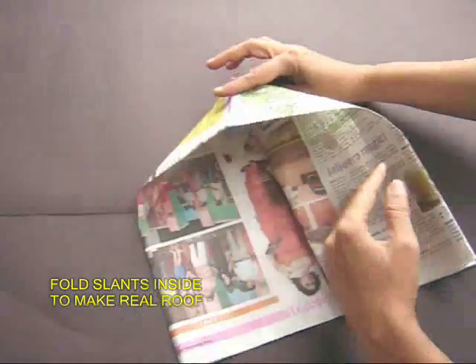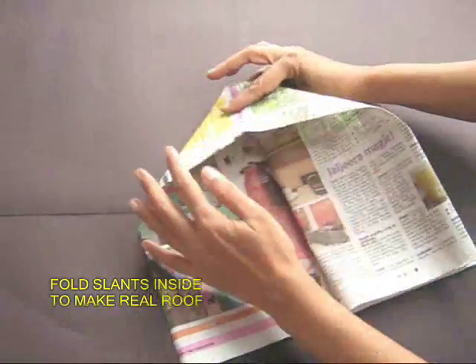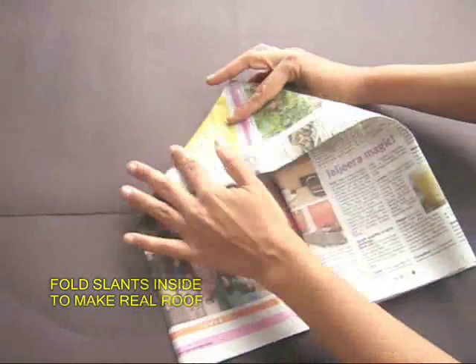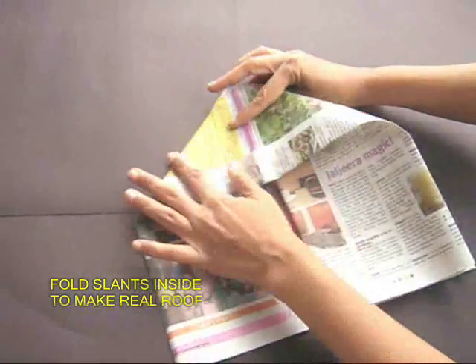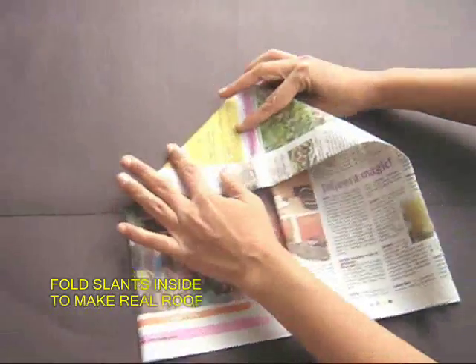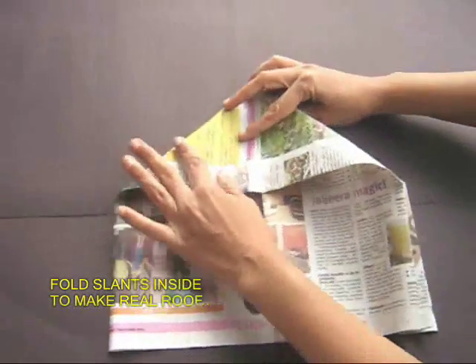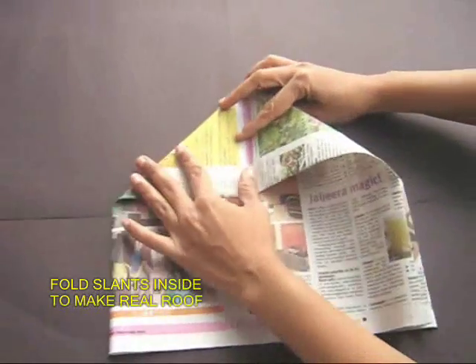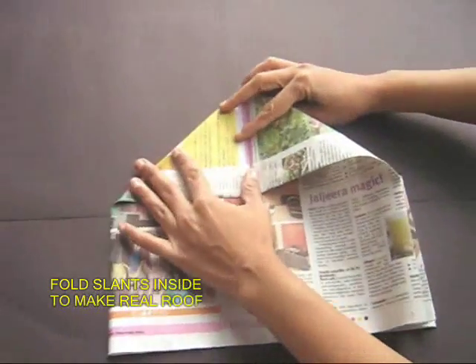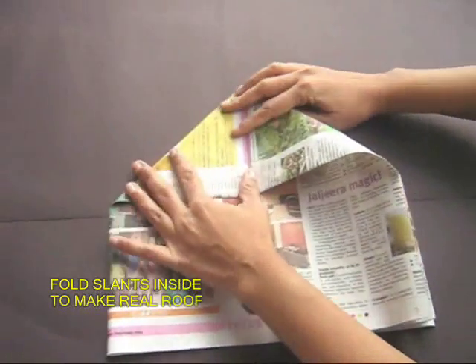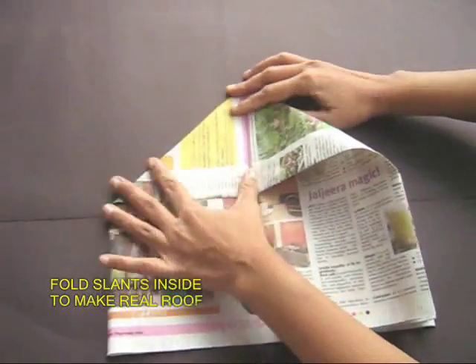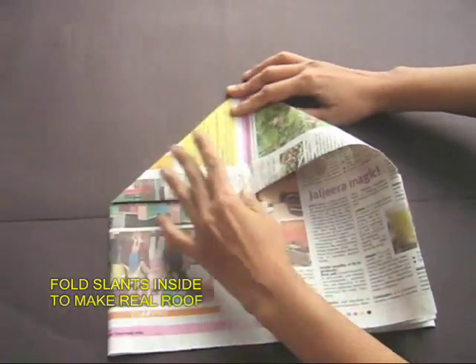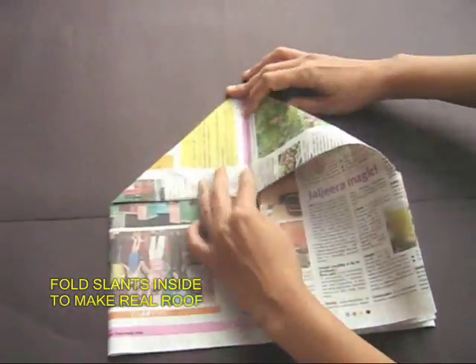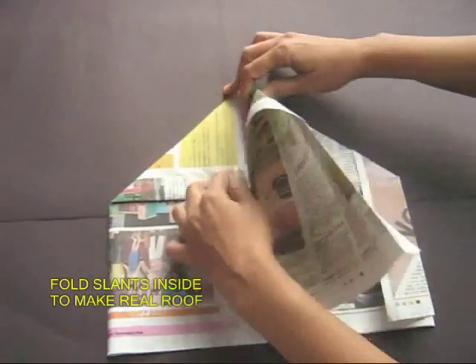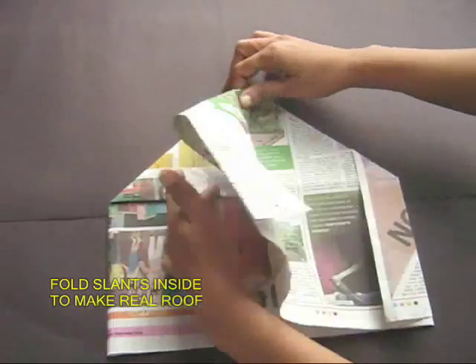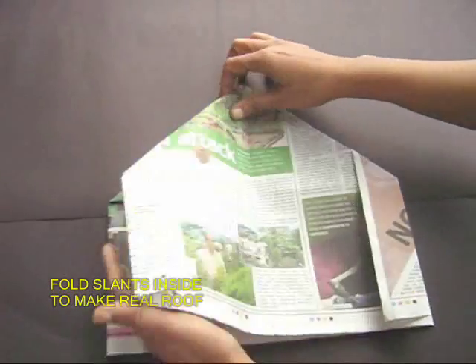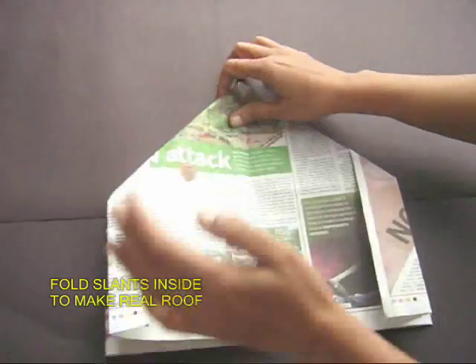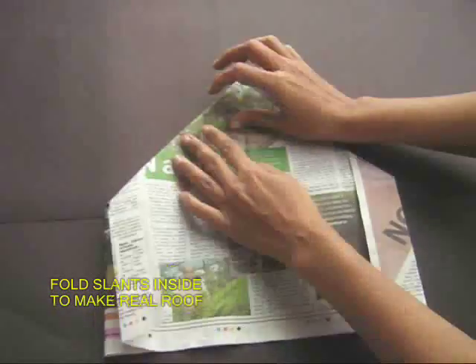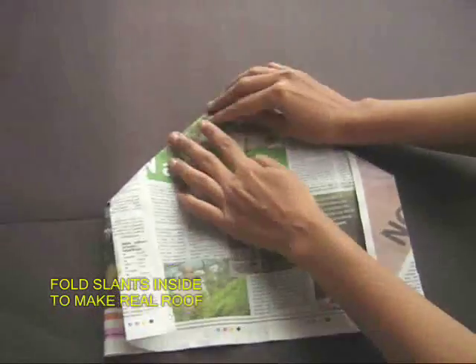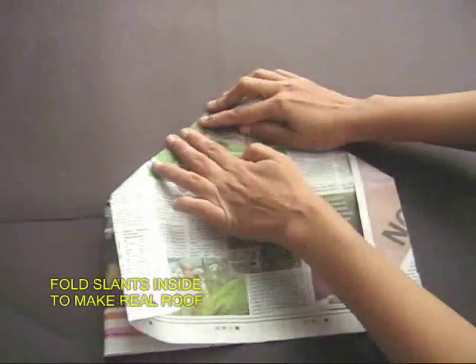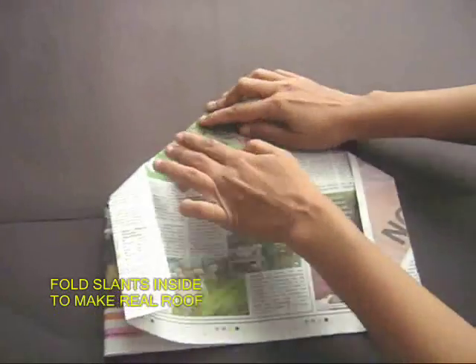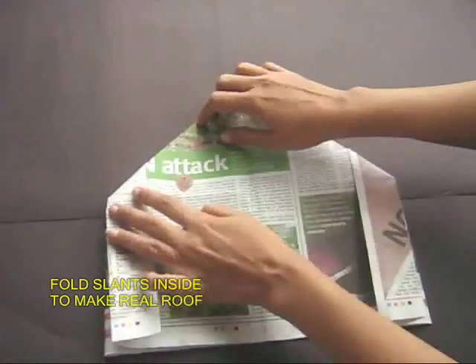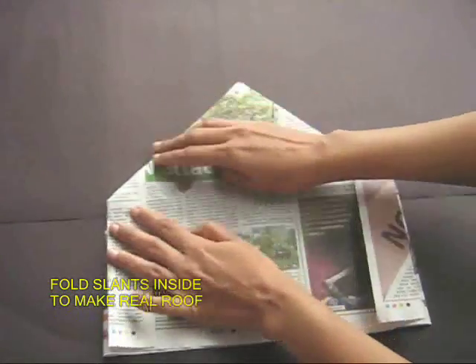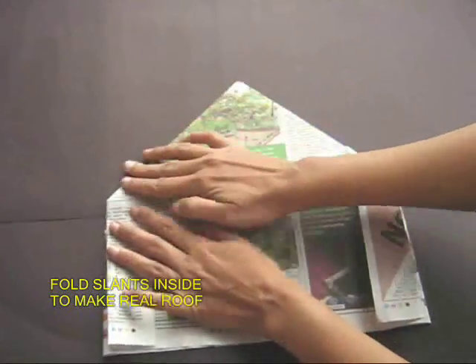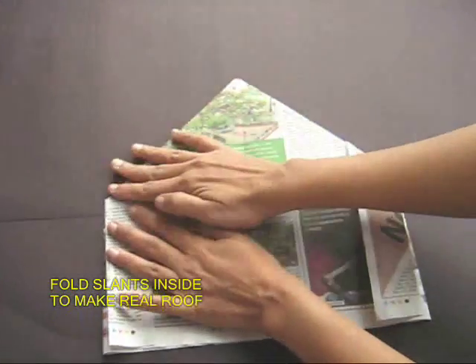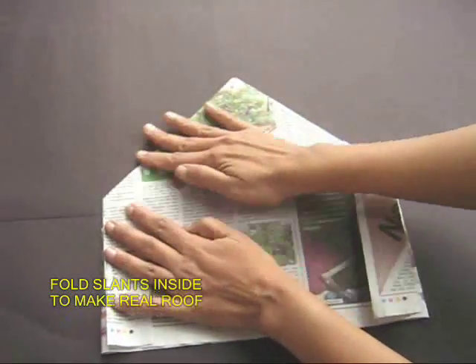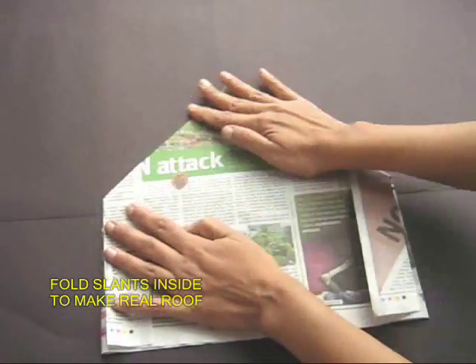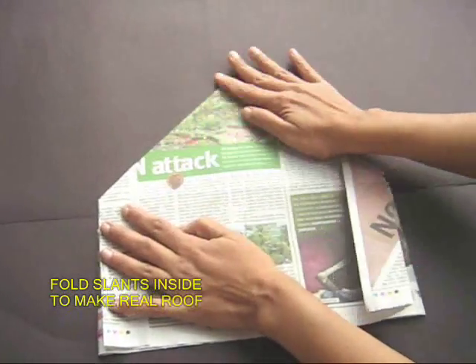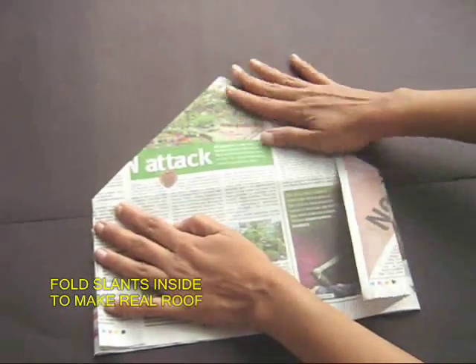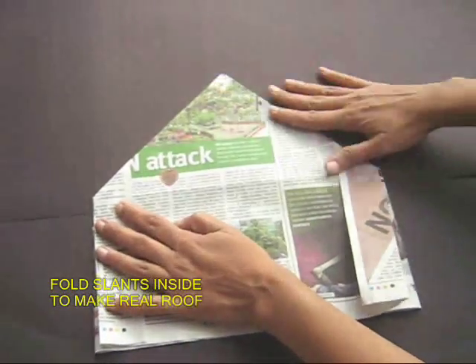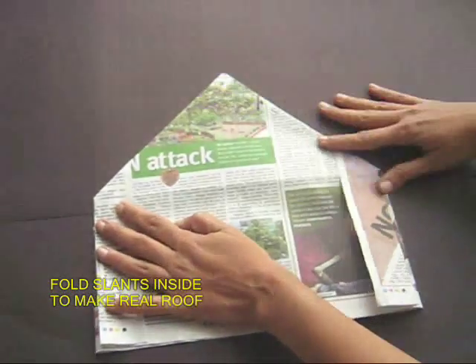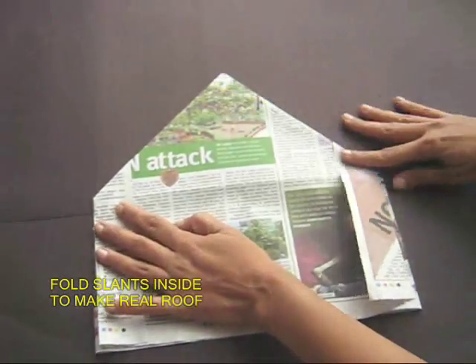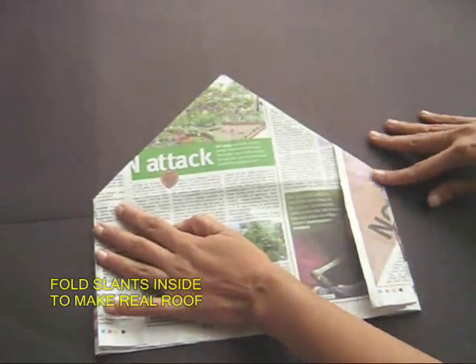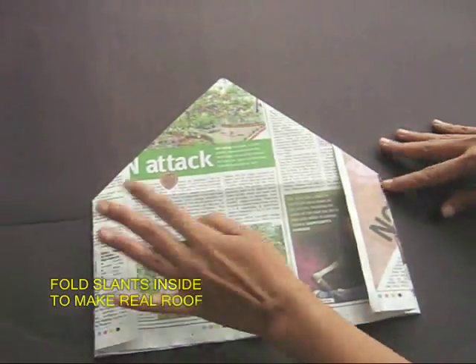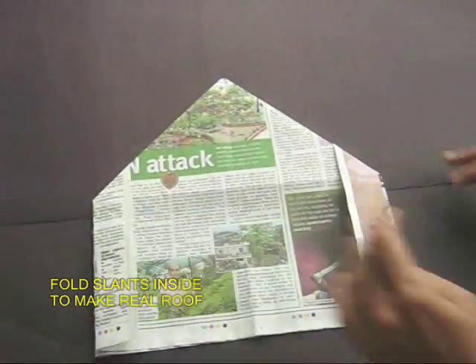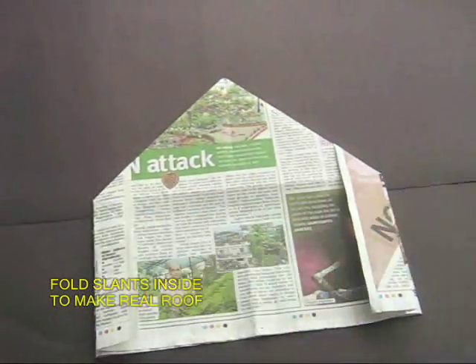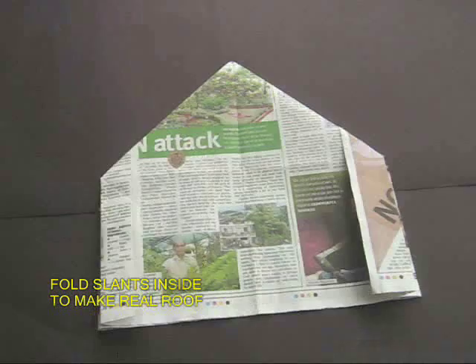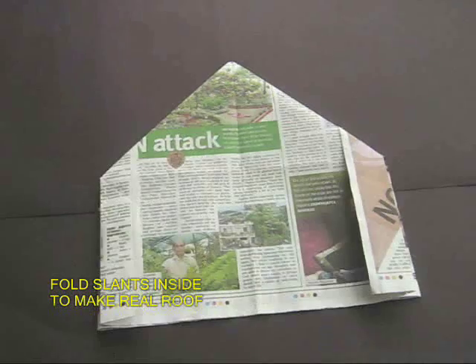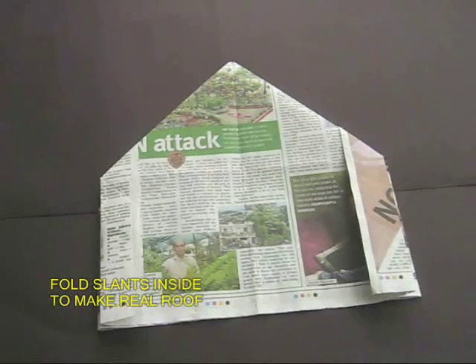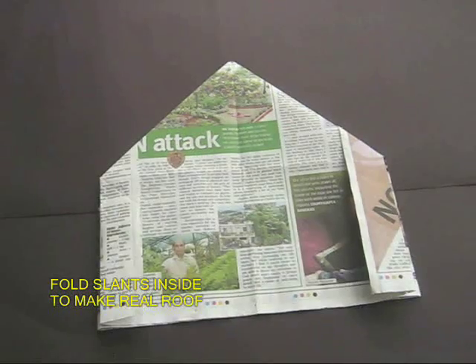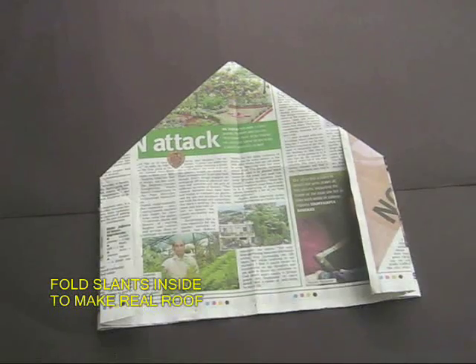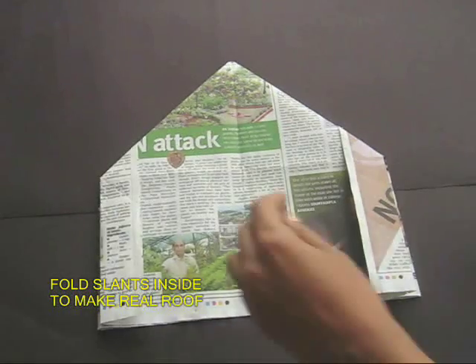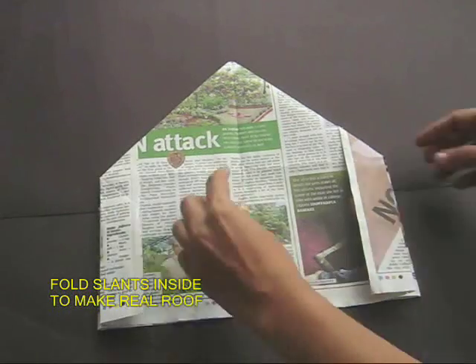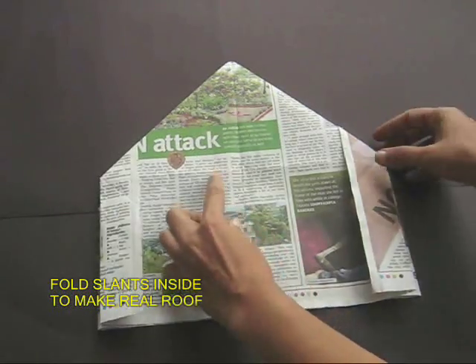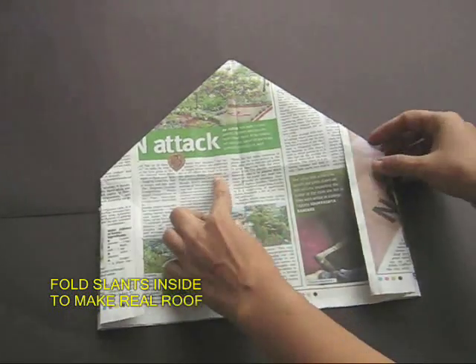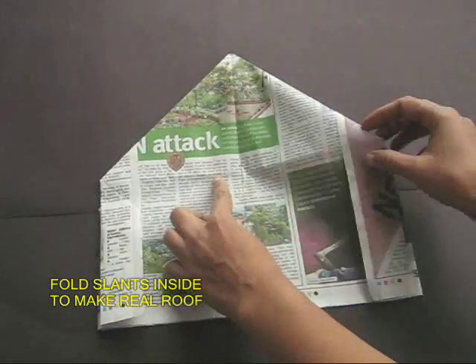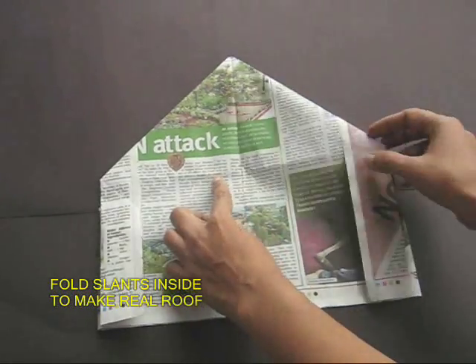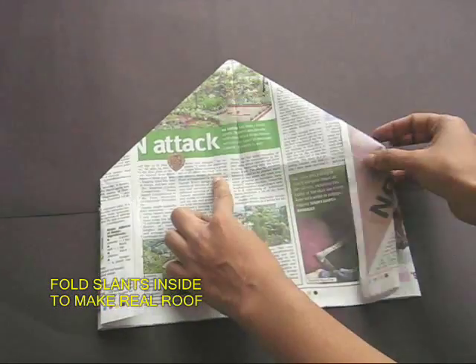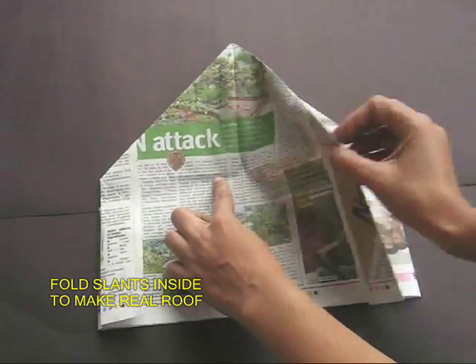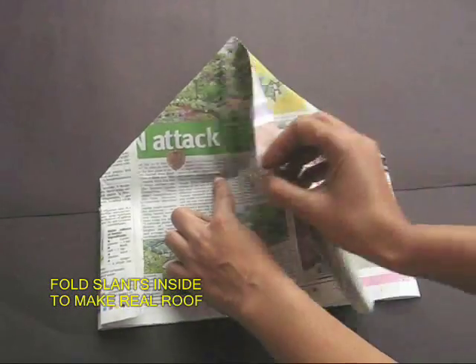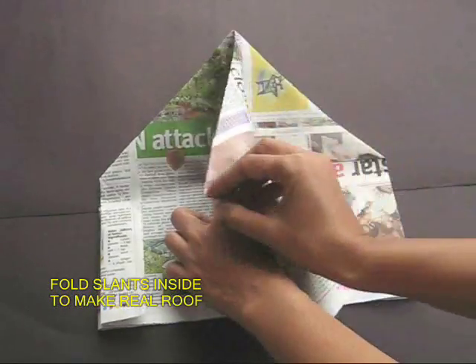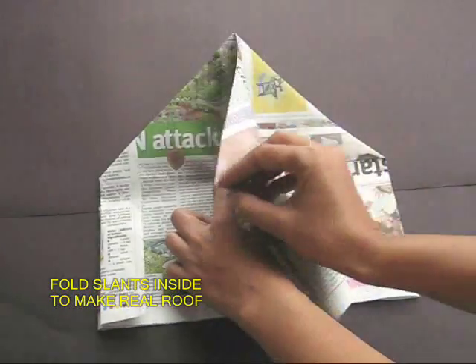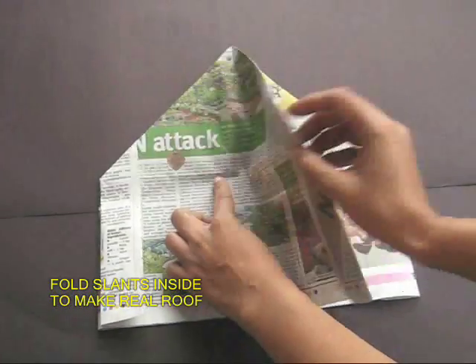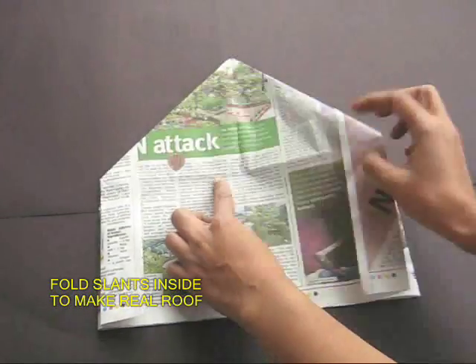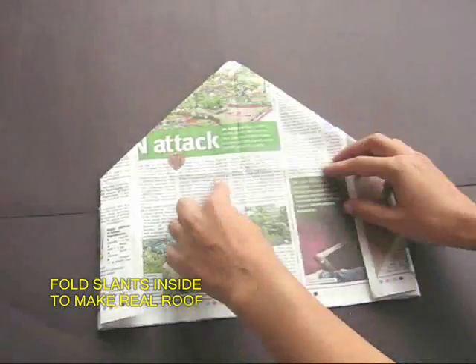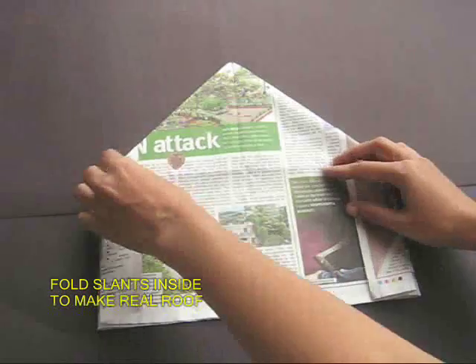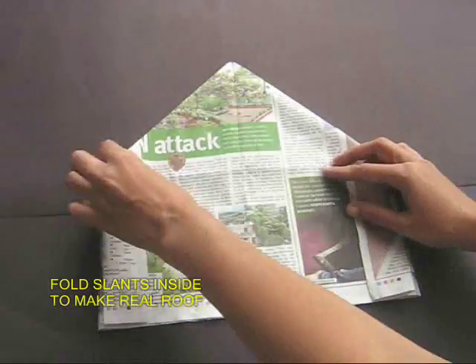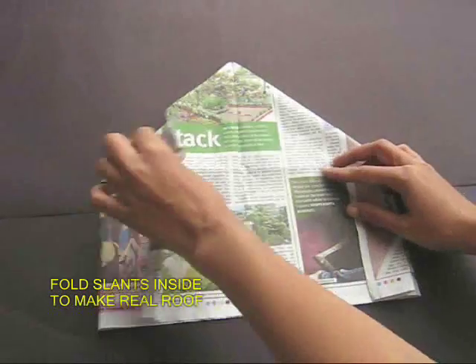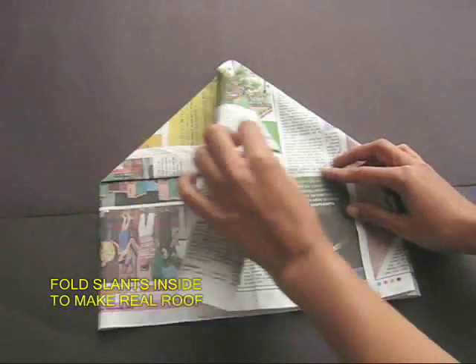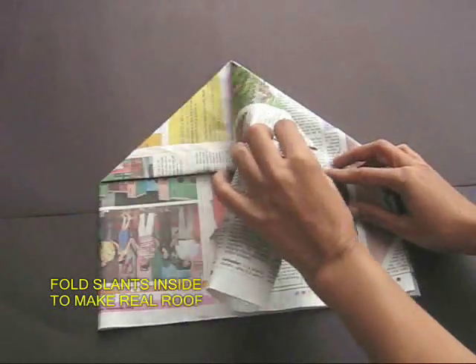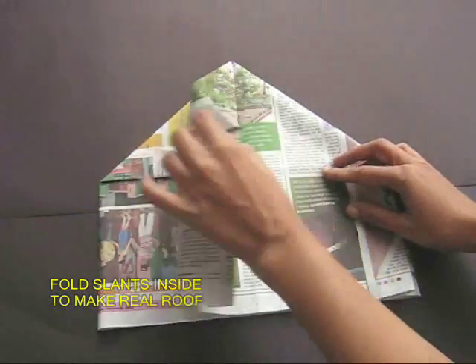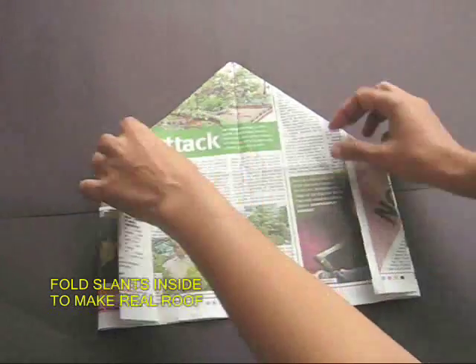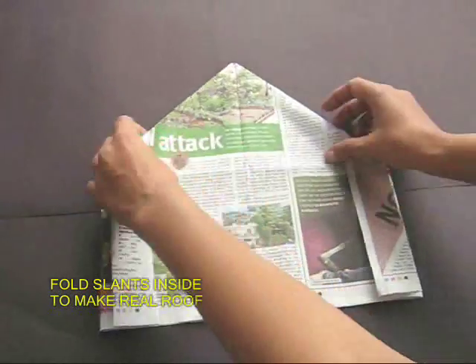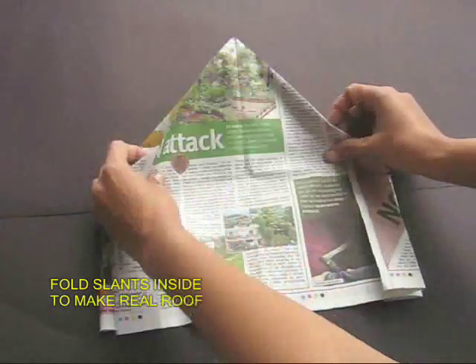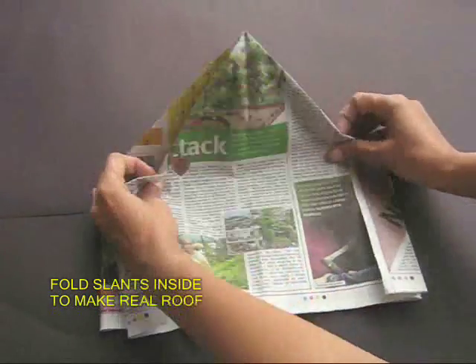Do the same thing on the other half. Now you will have a double house — a house on the front and a house at the back.